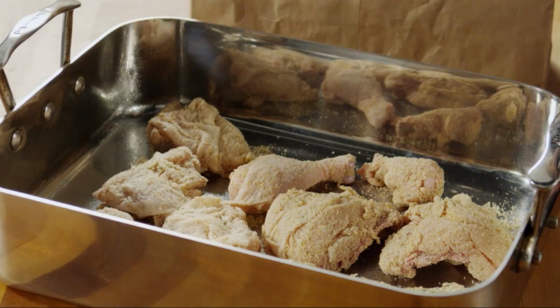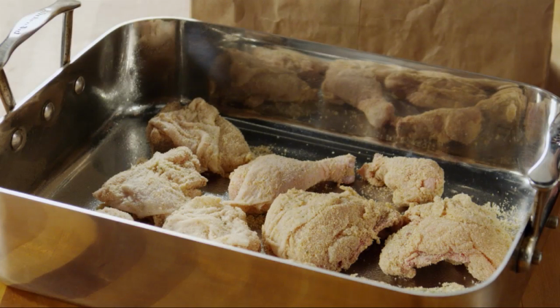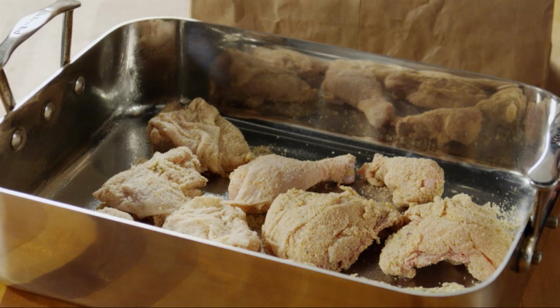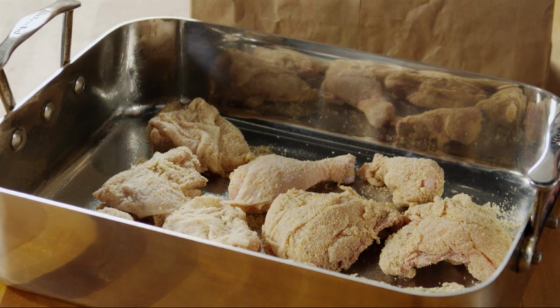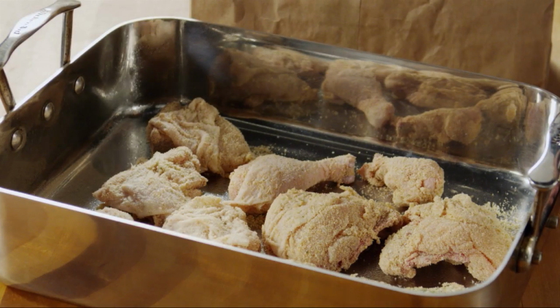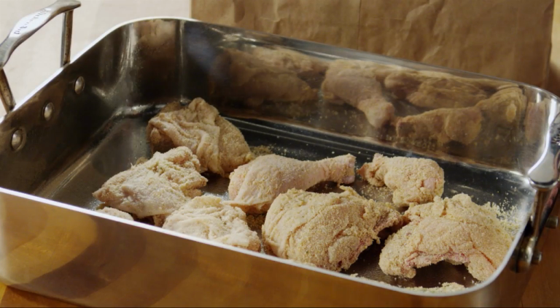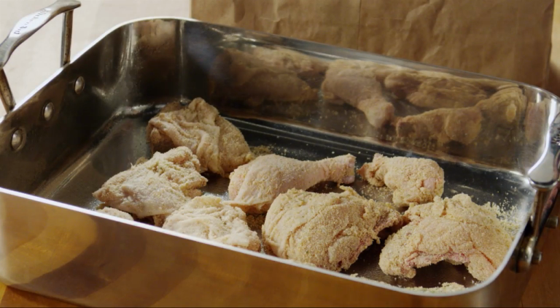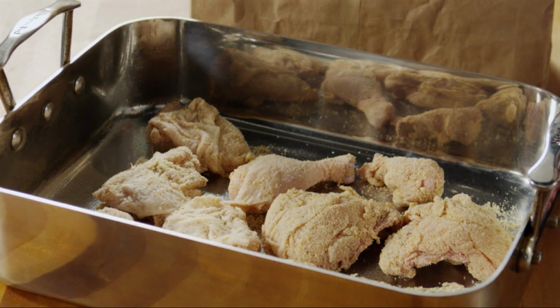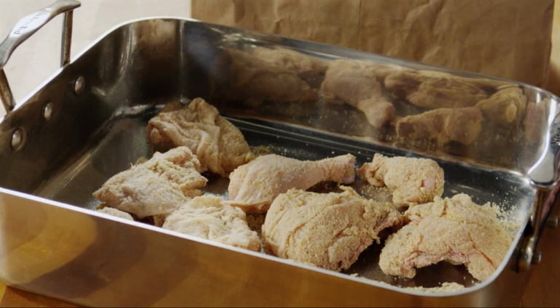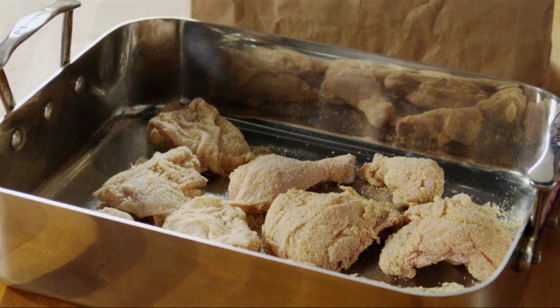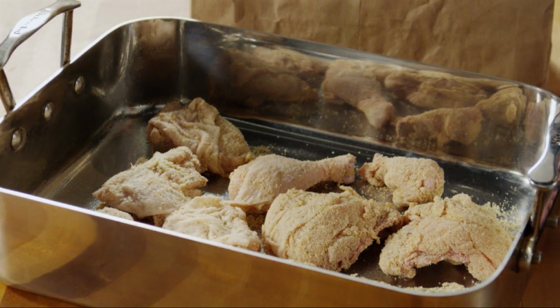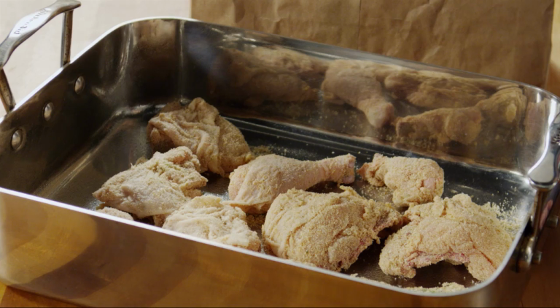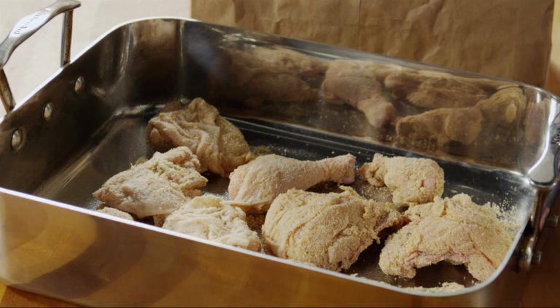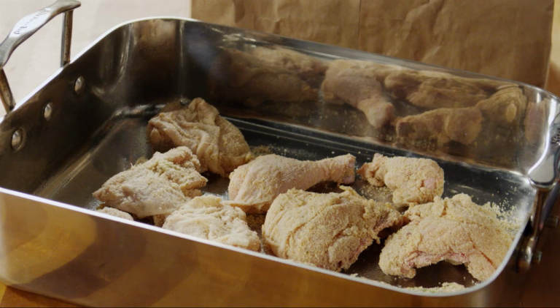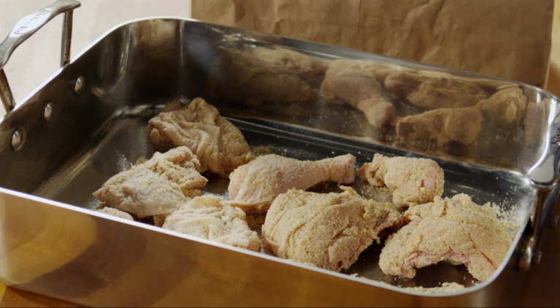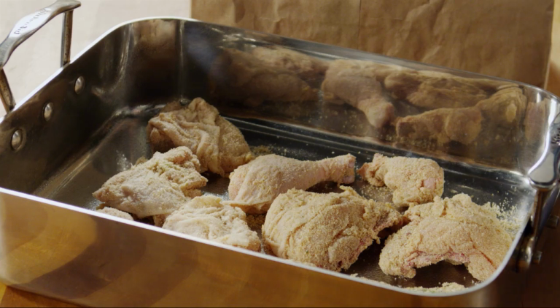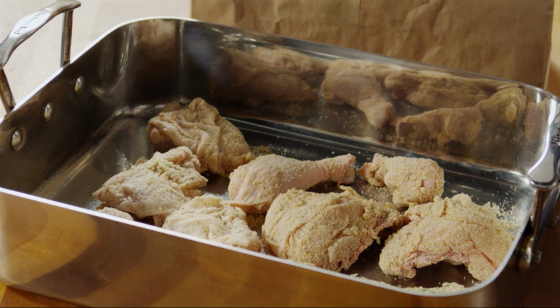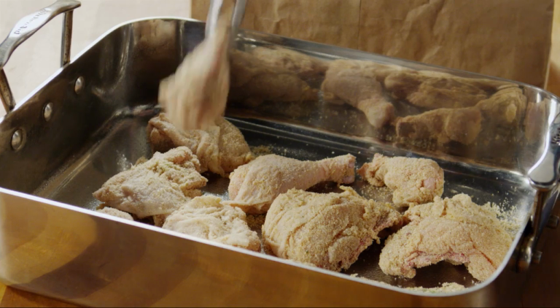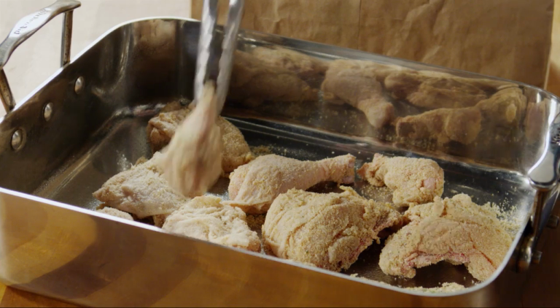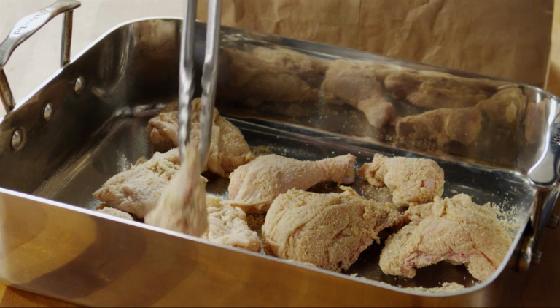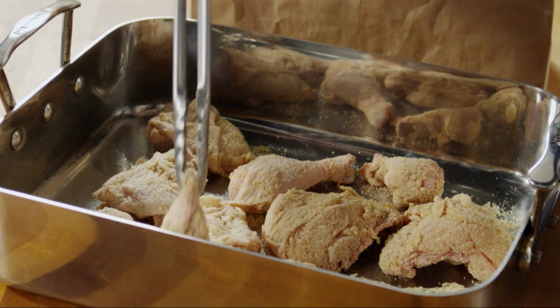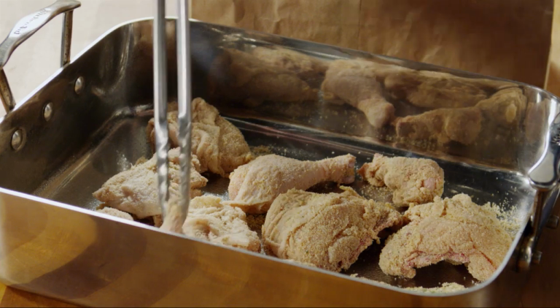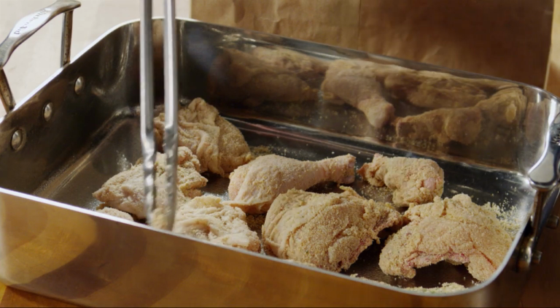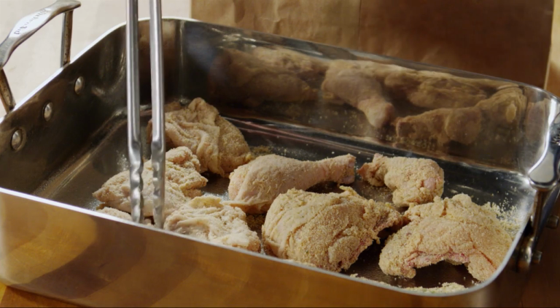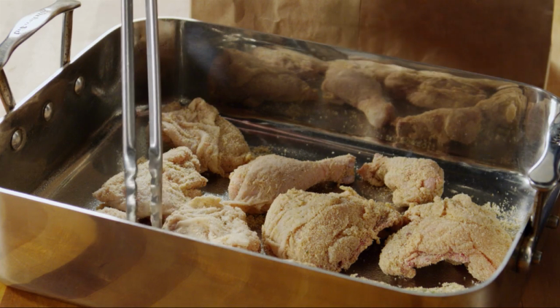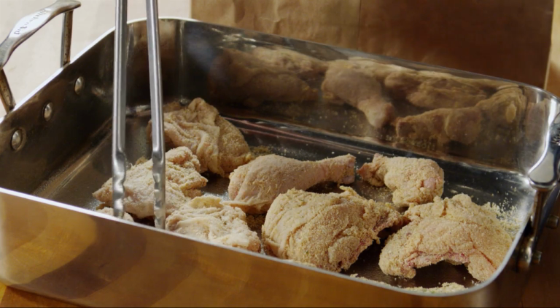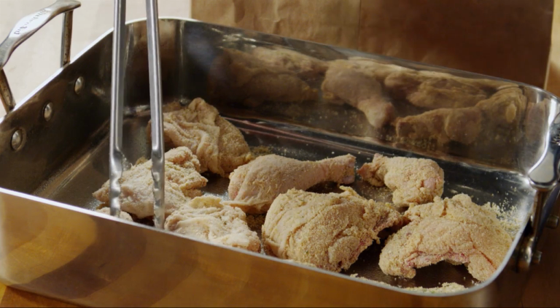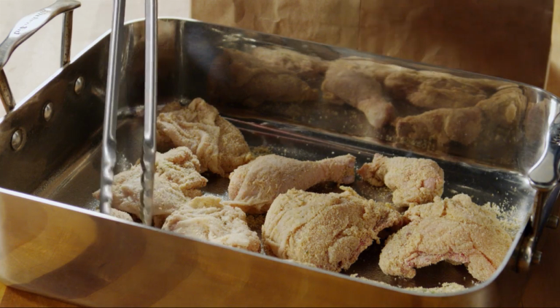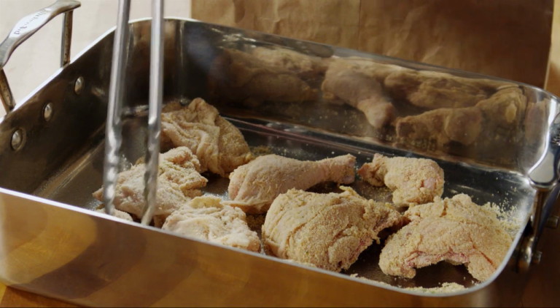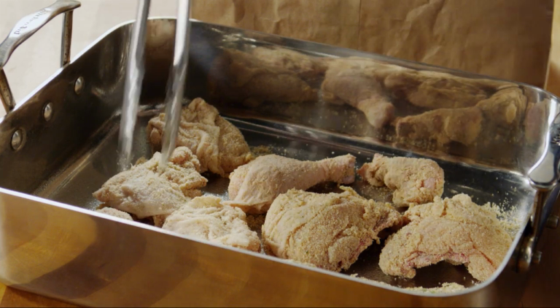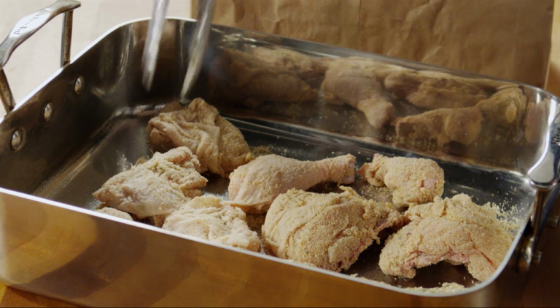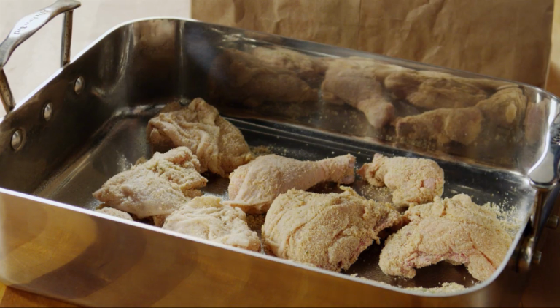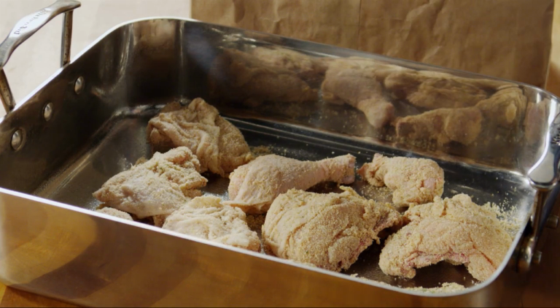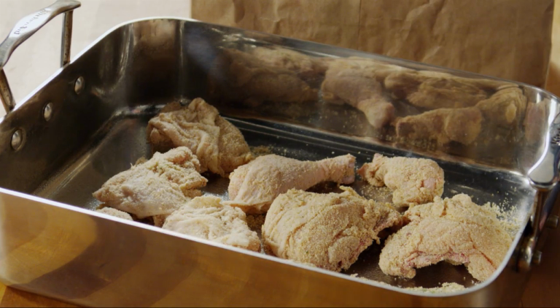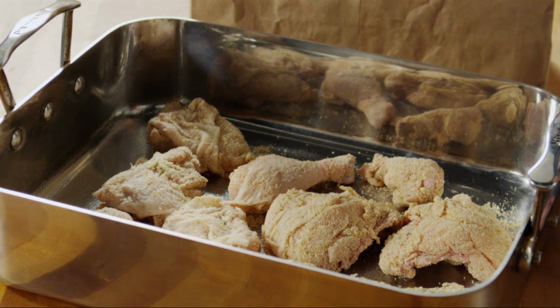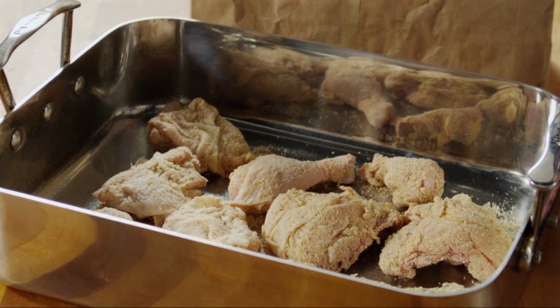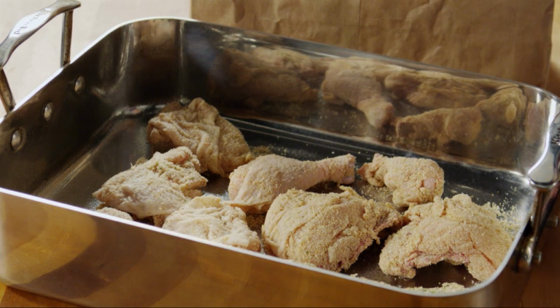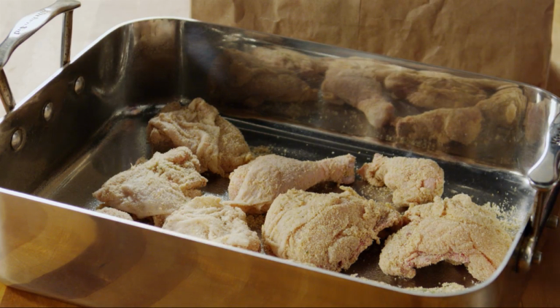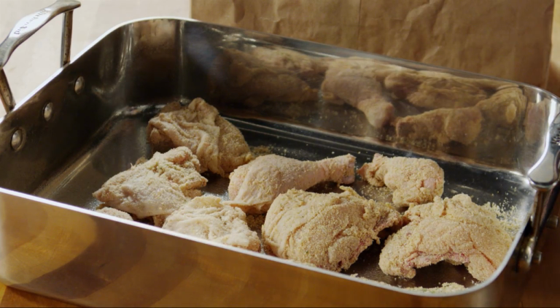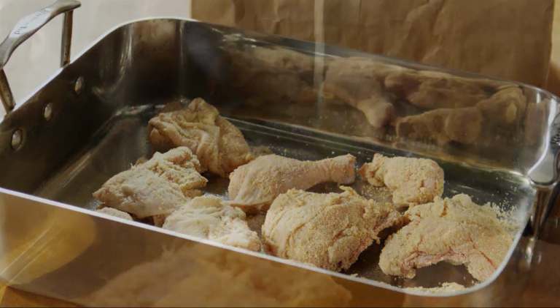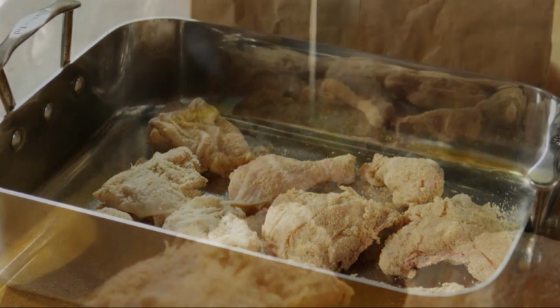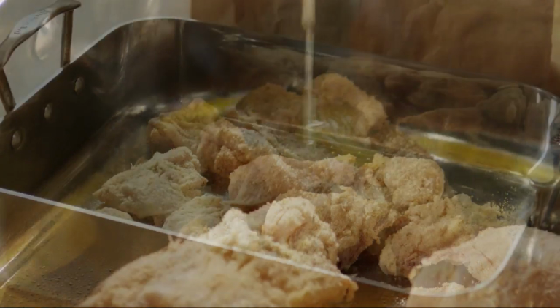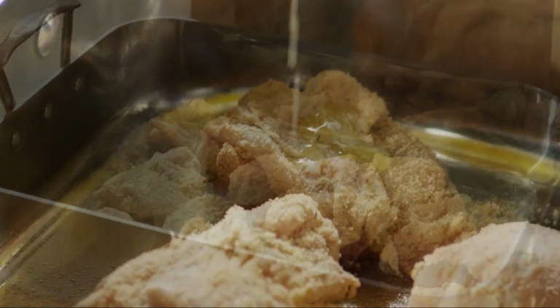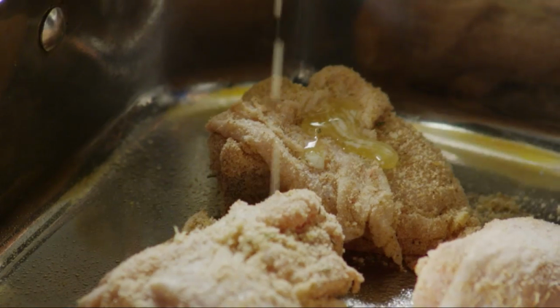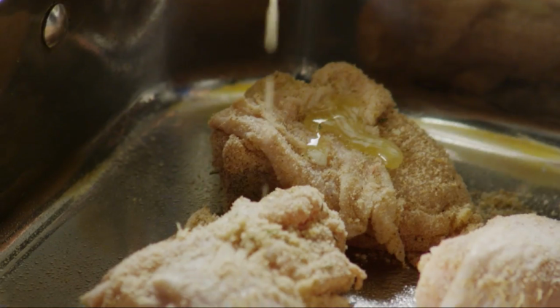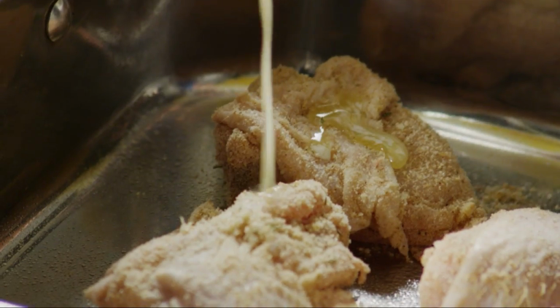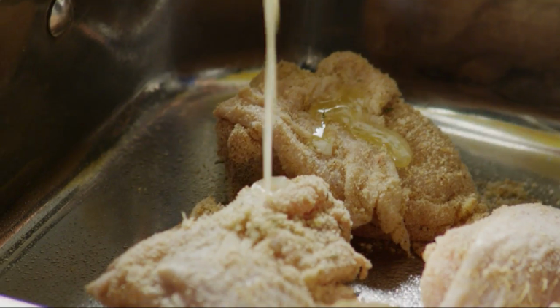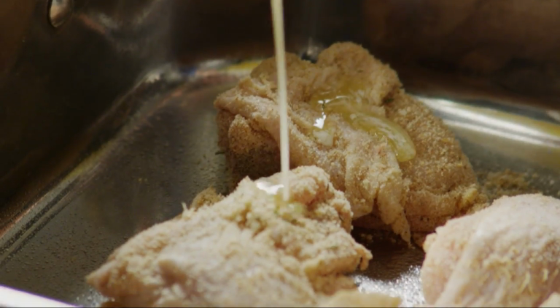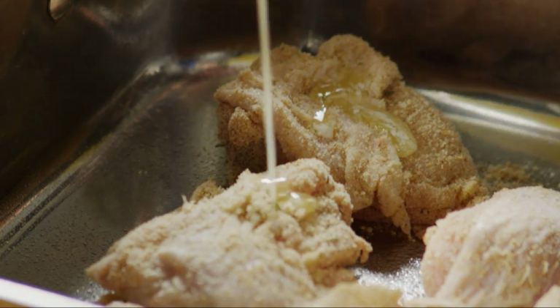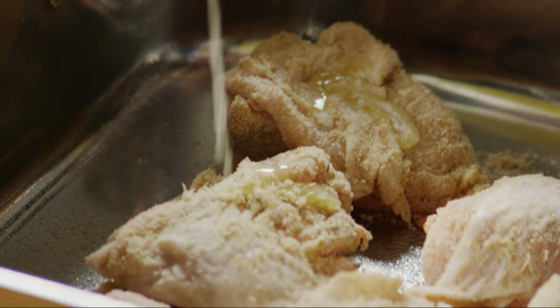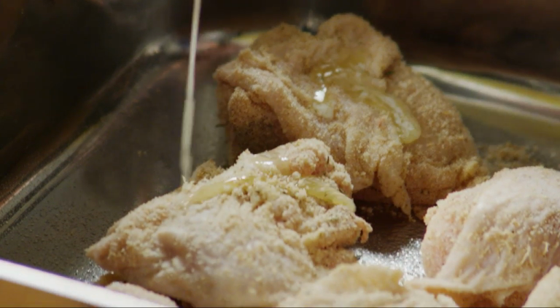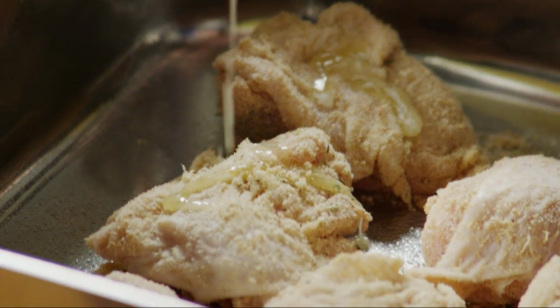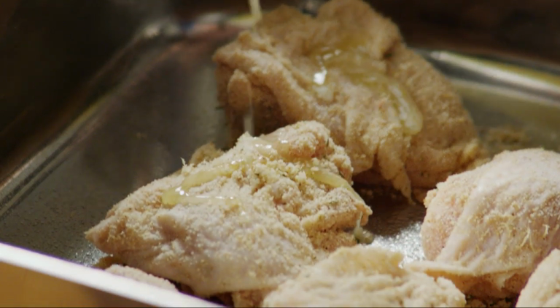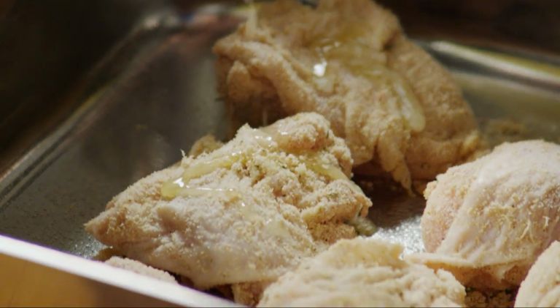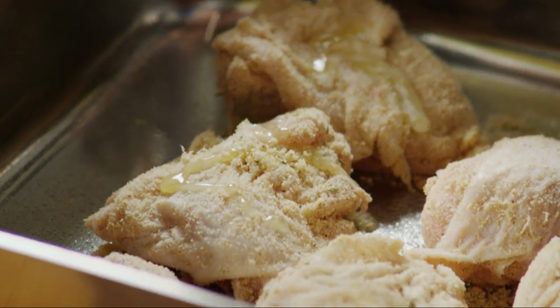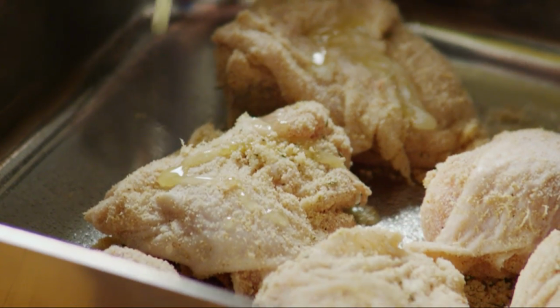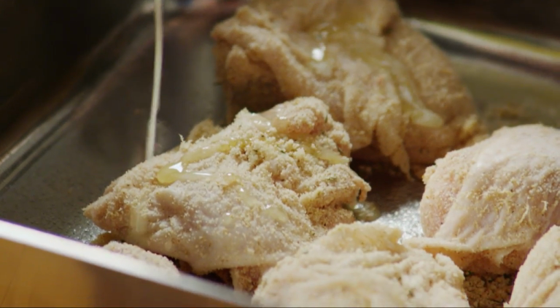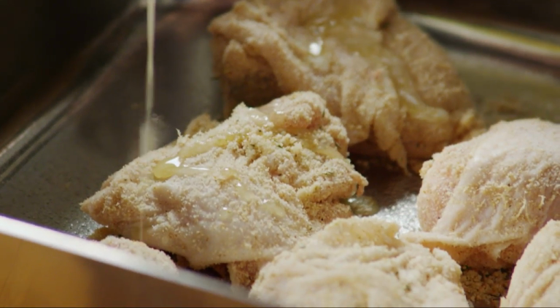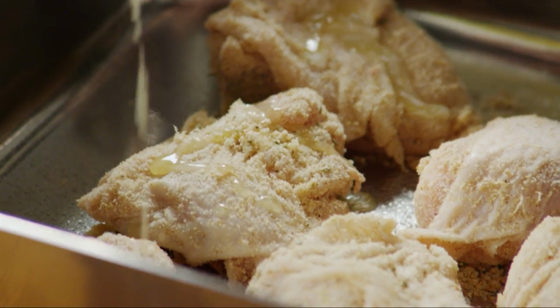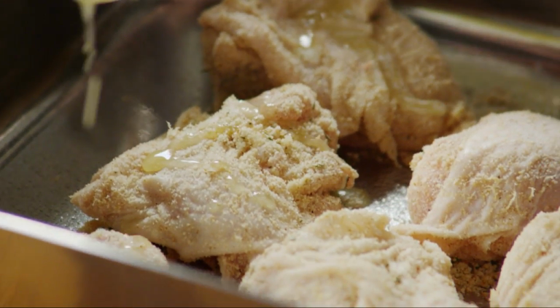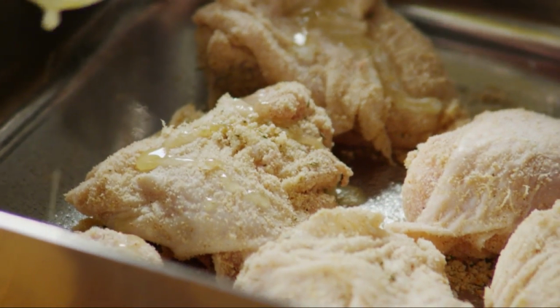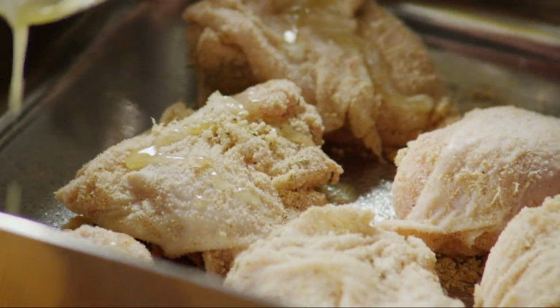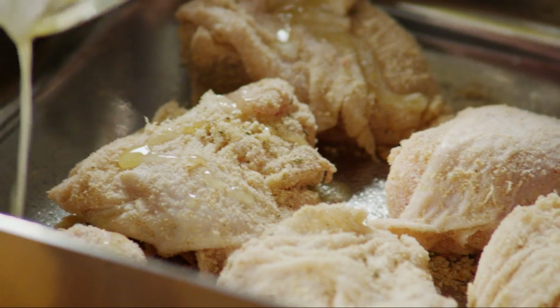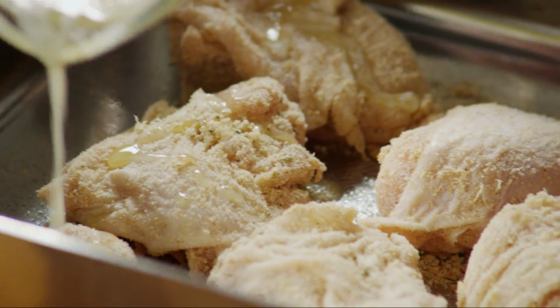Next, place the chicken pieces into a lightly oiled roasting pan. Drizzle with a quarter of a cup of melted butter.